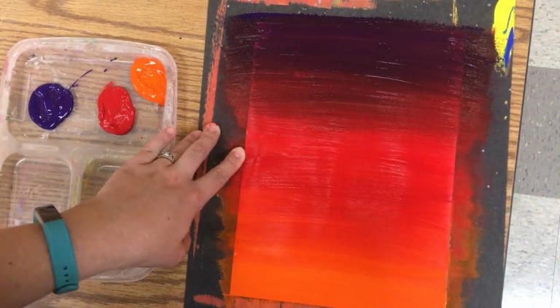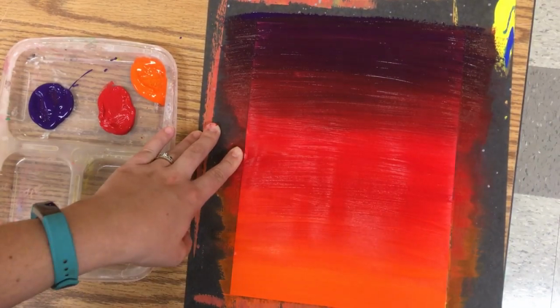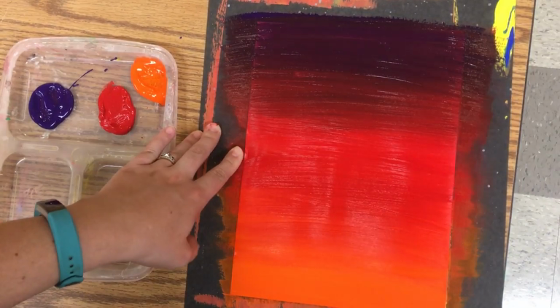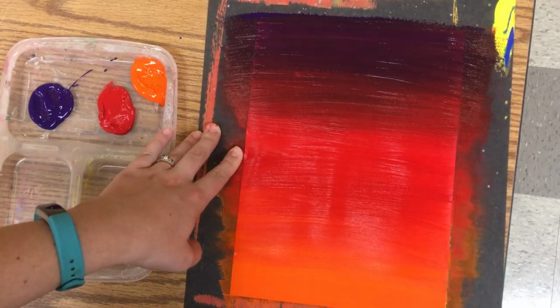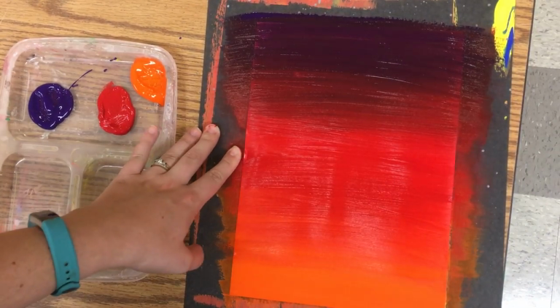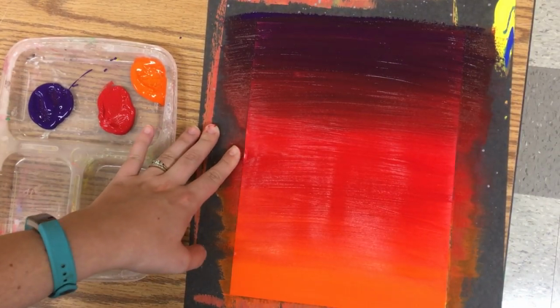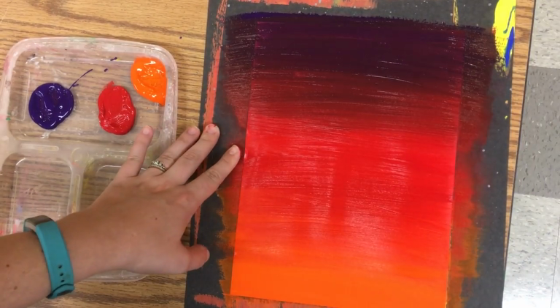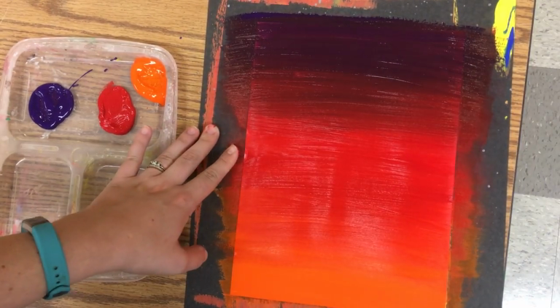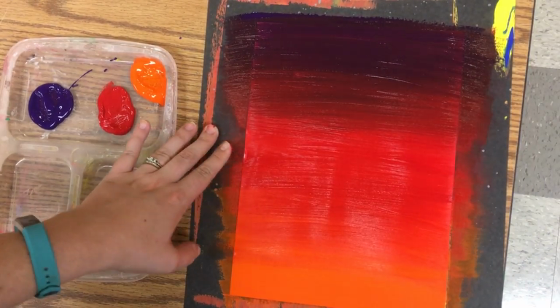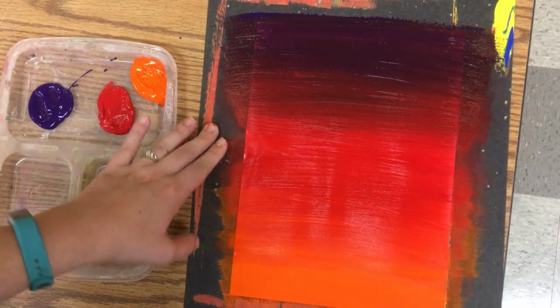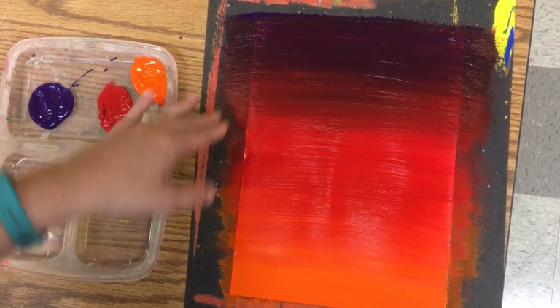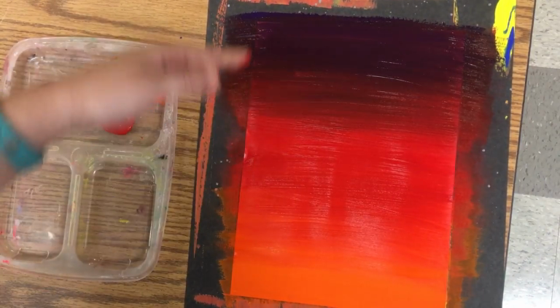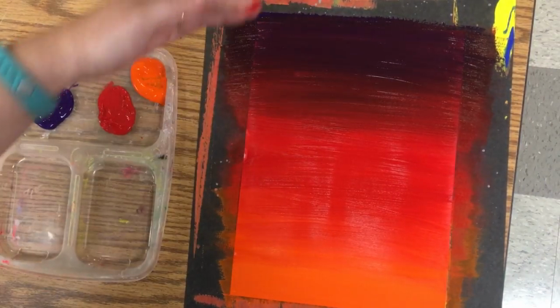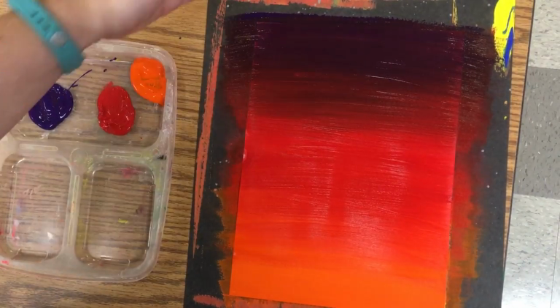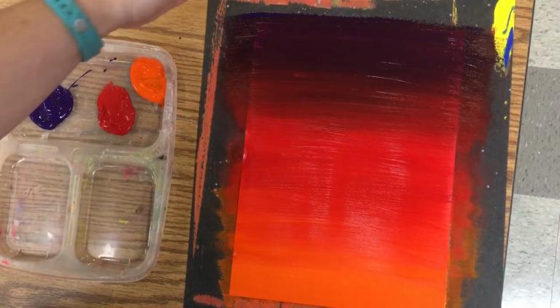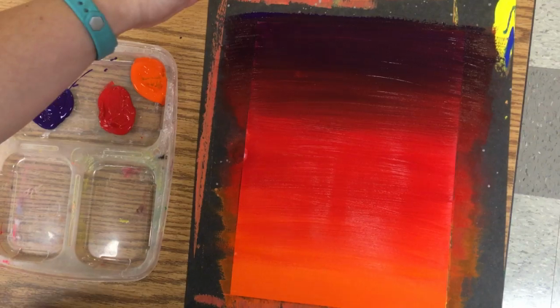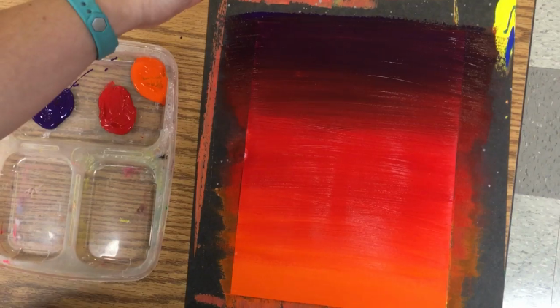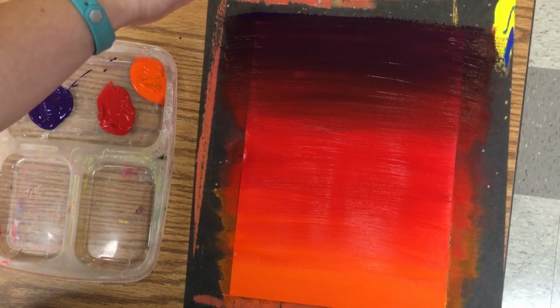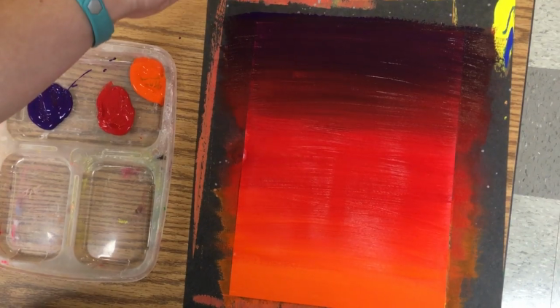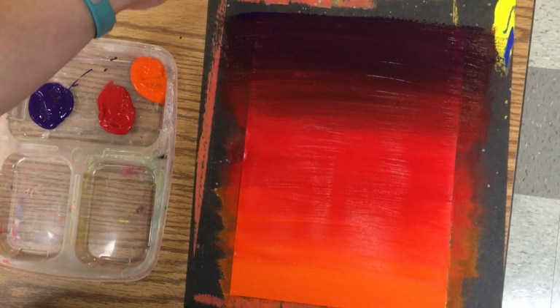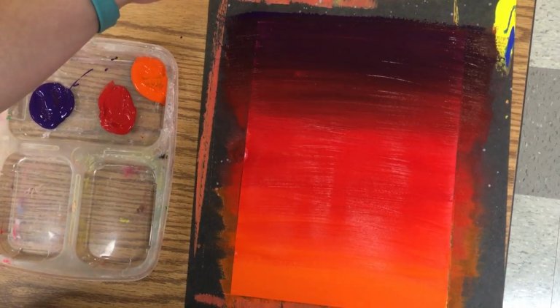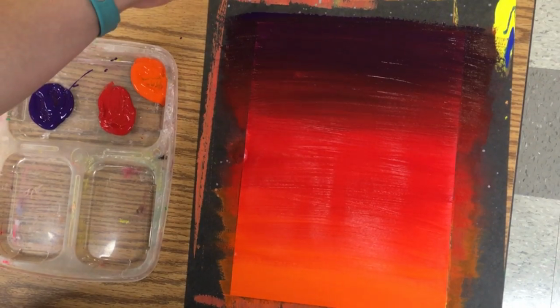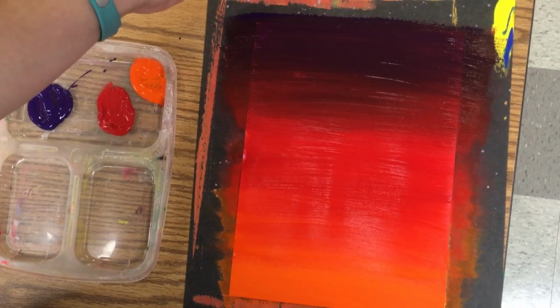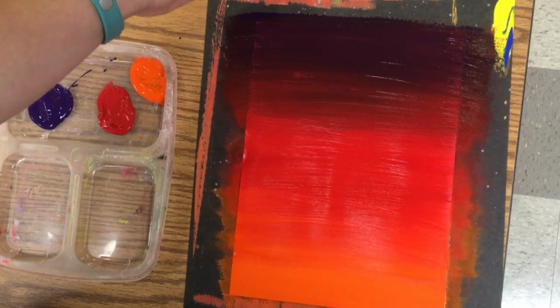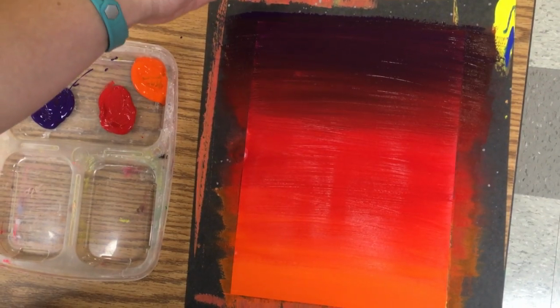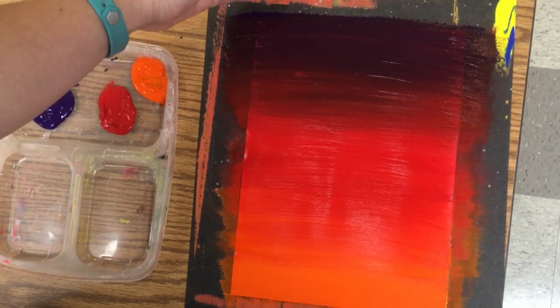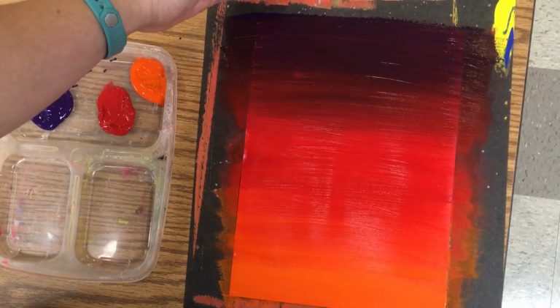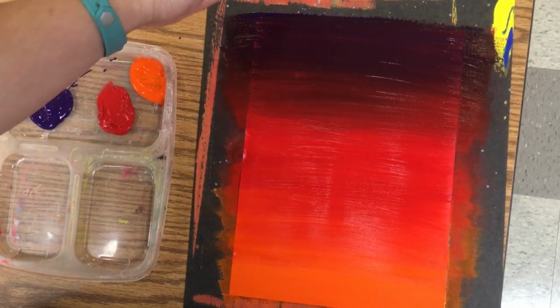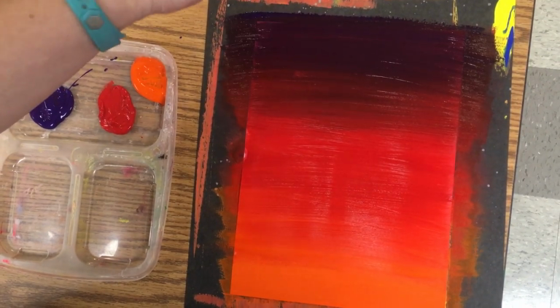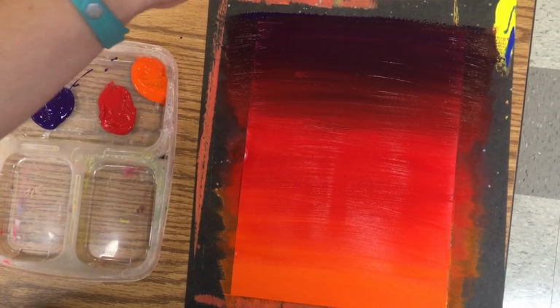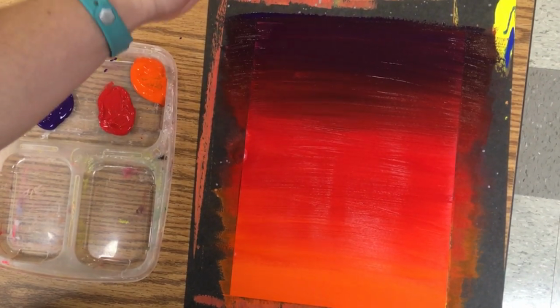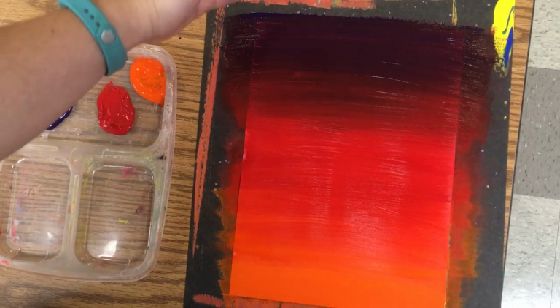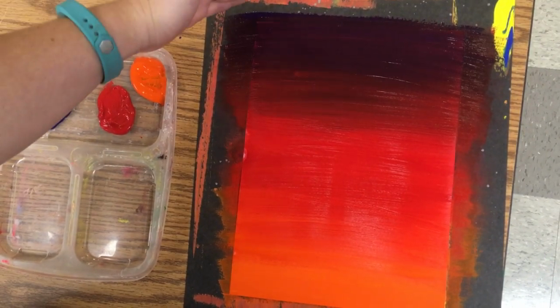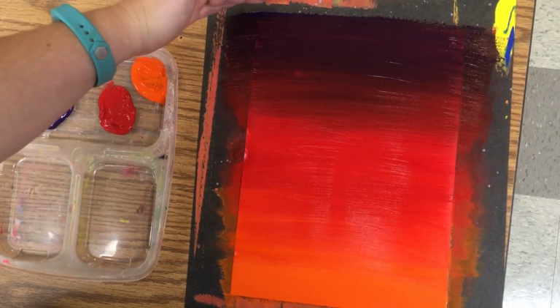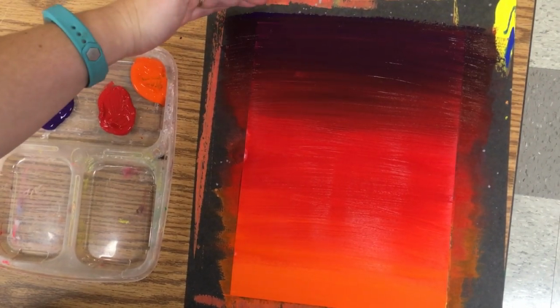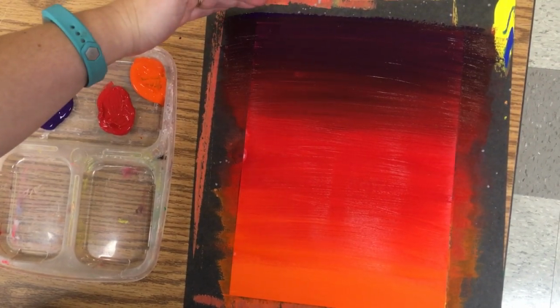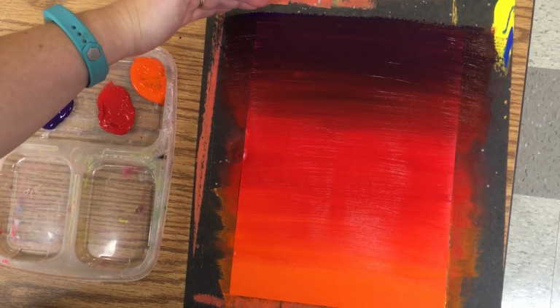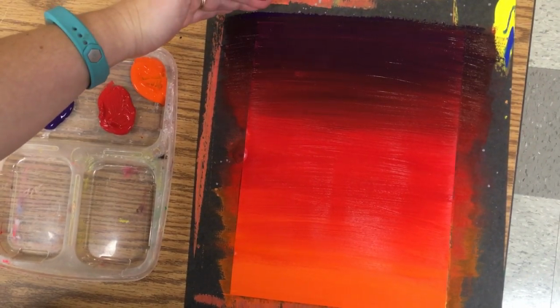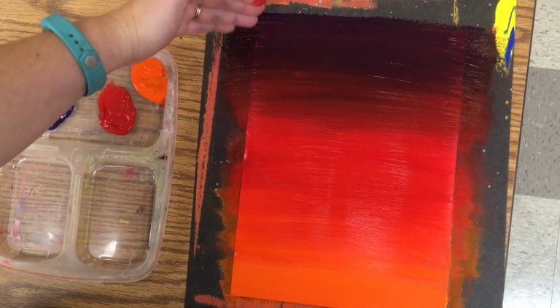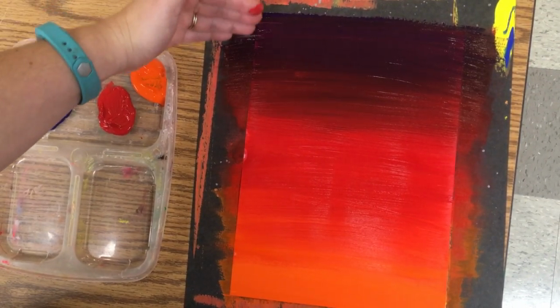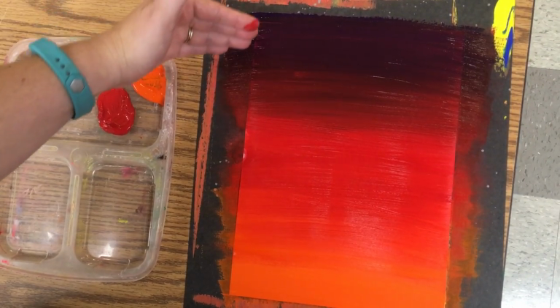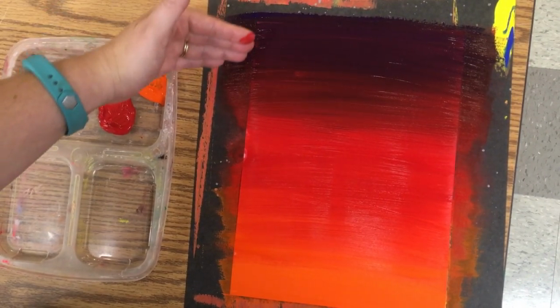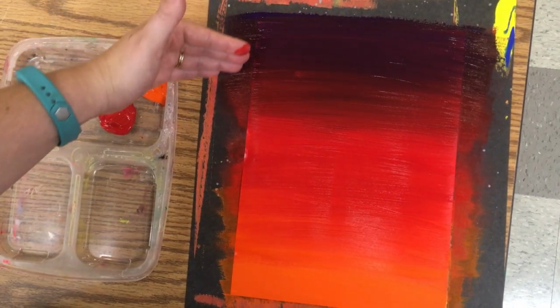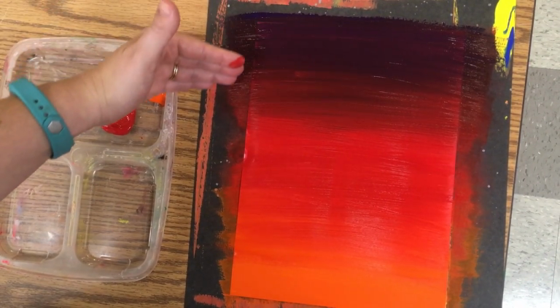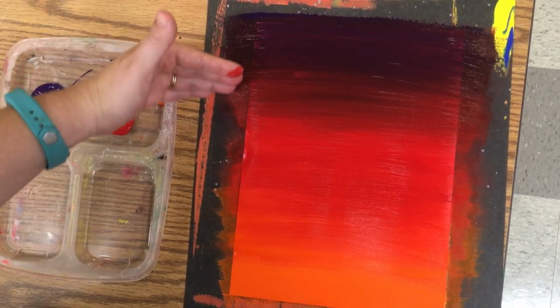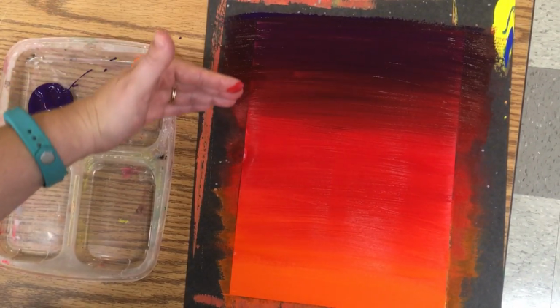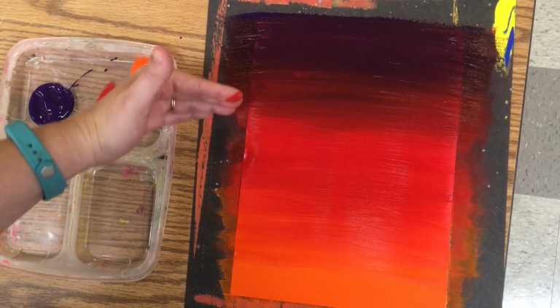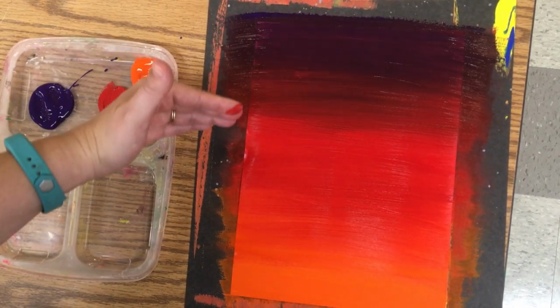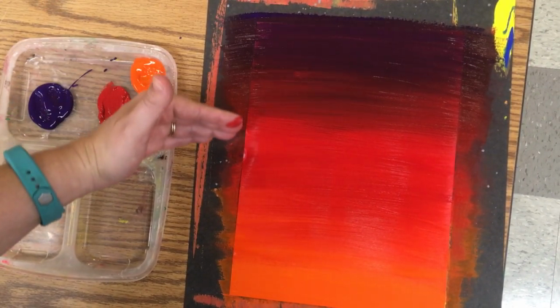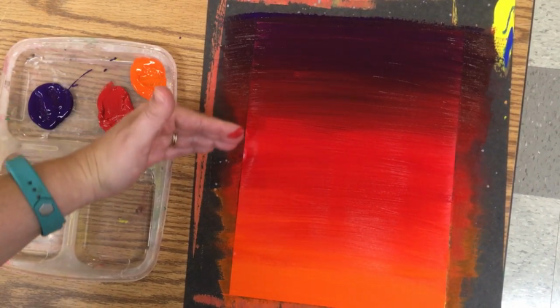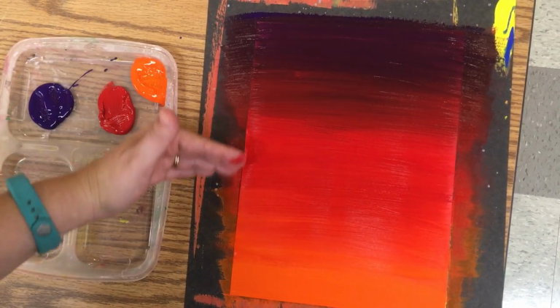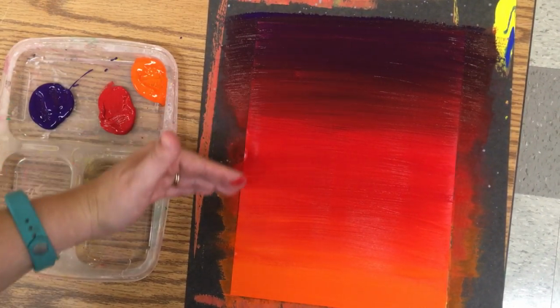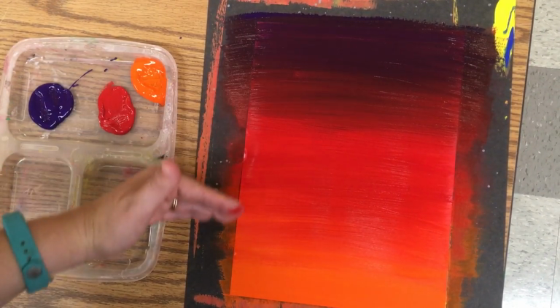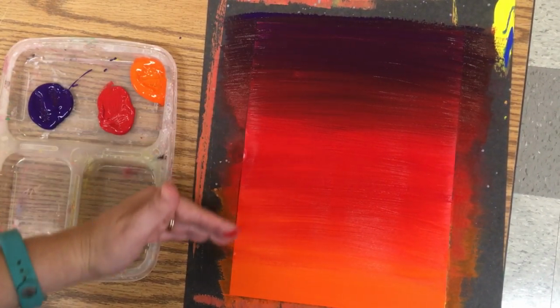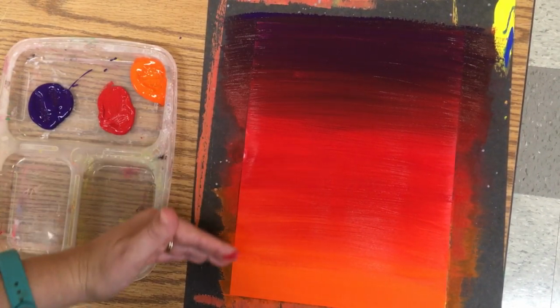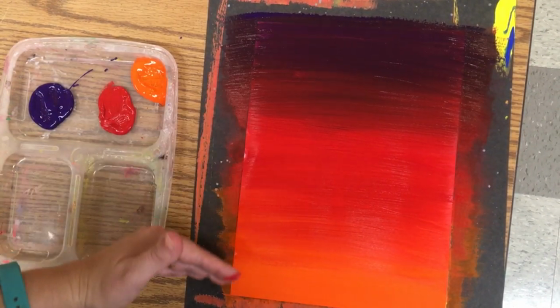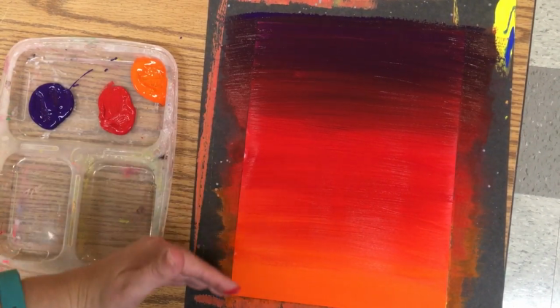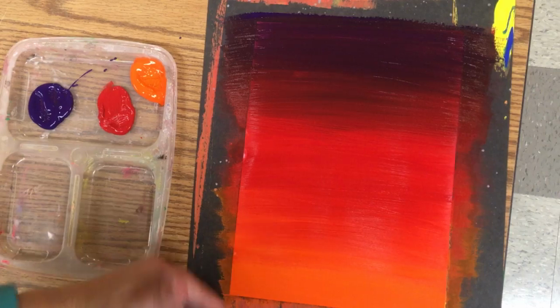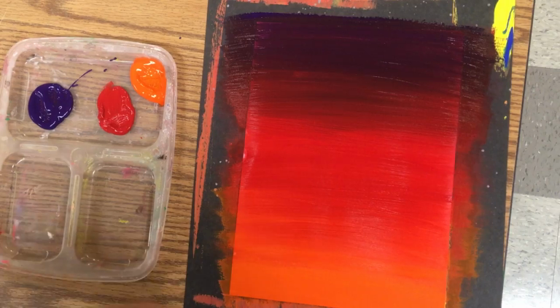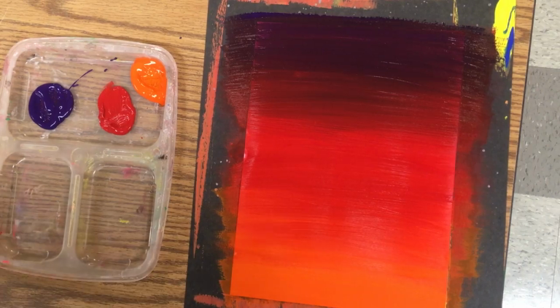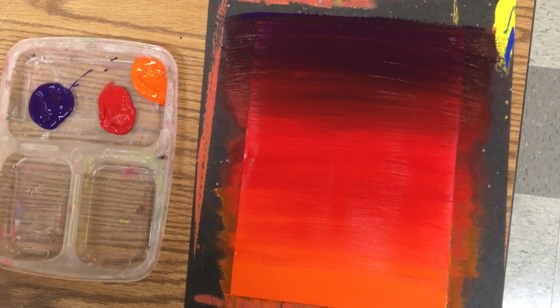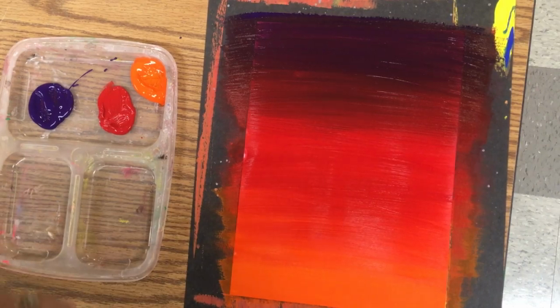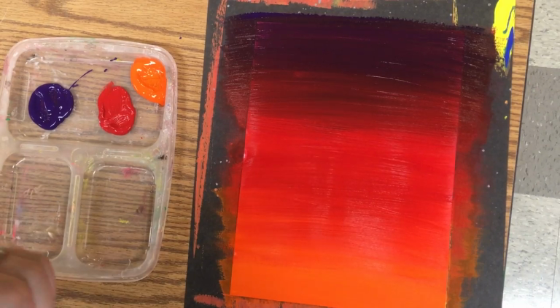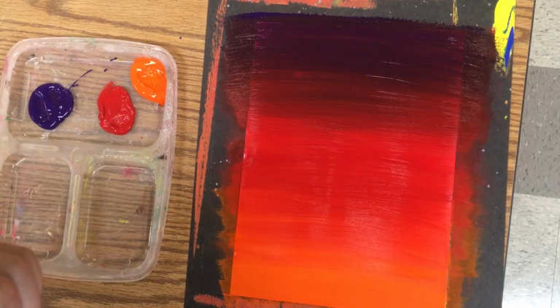You can see now I have a nice gentle blend from my purple into my red into my orange.